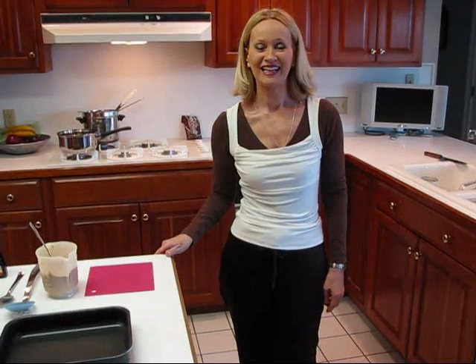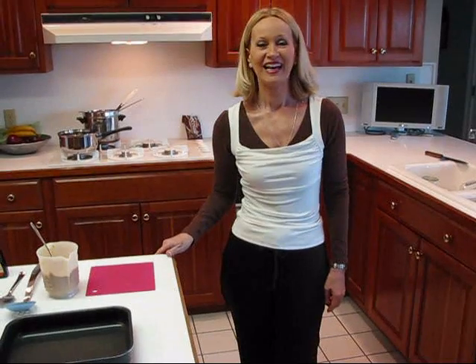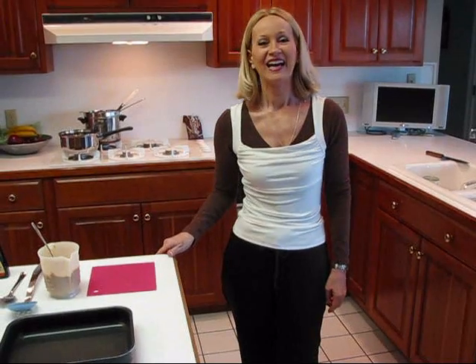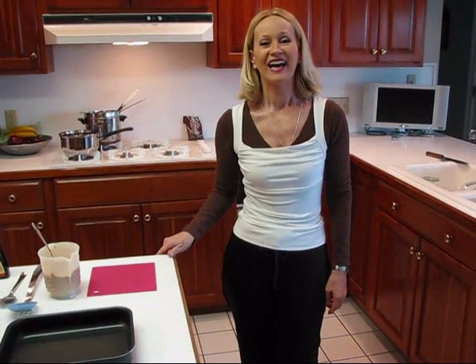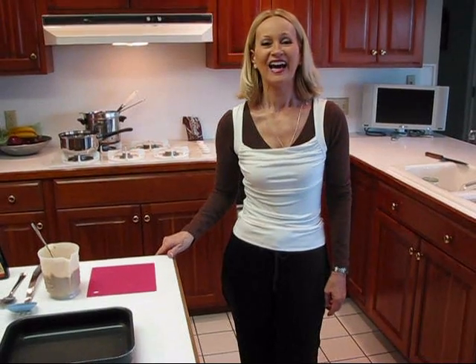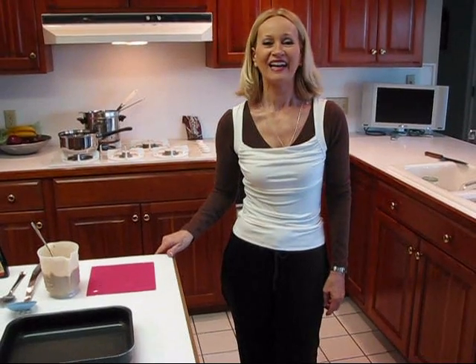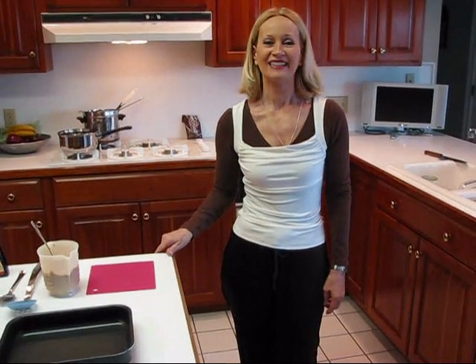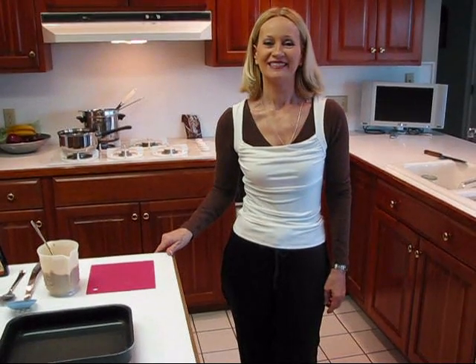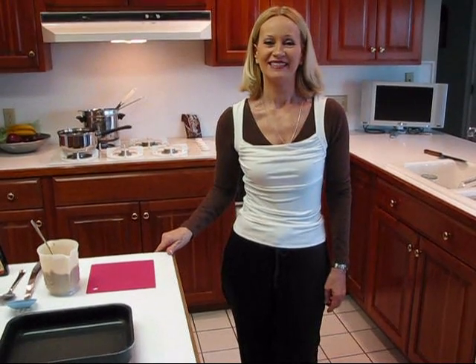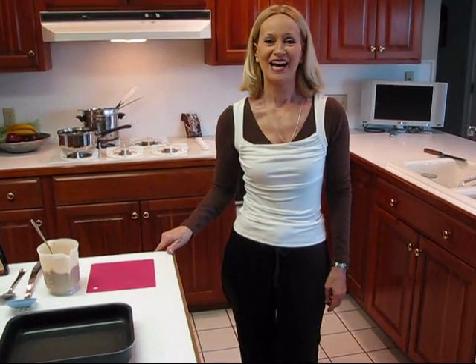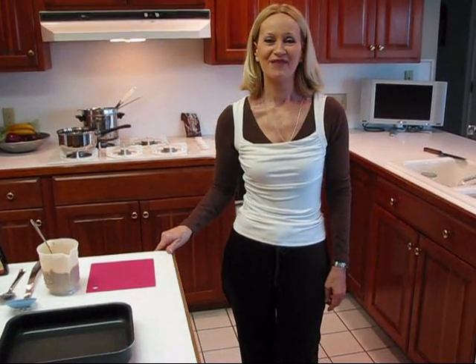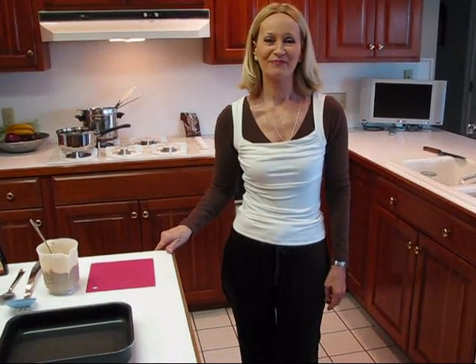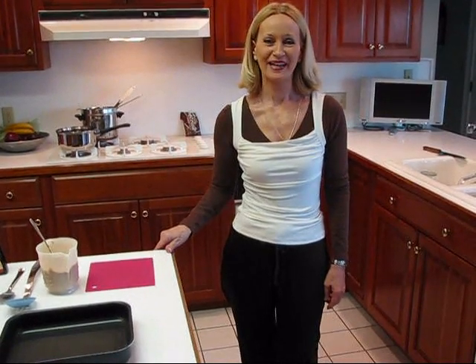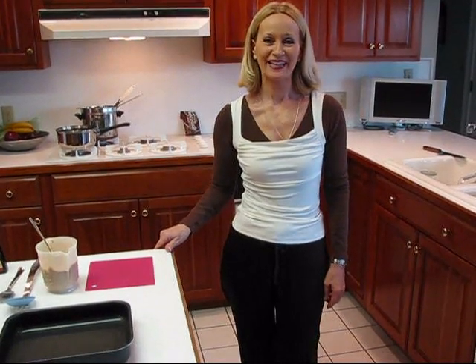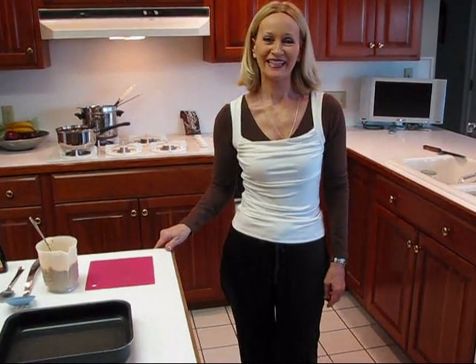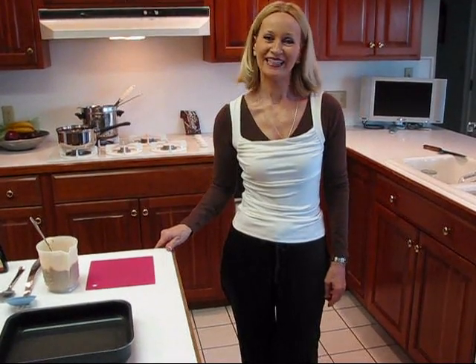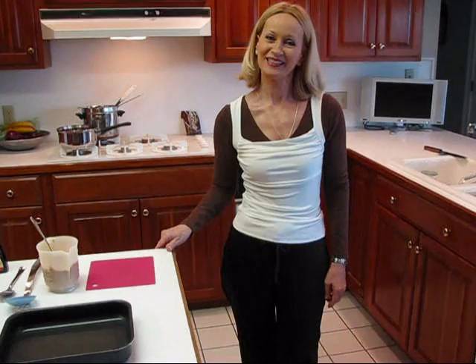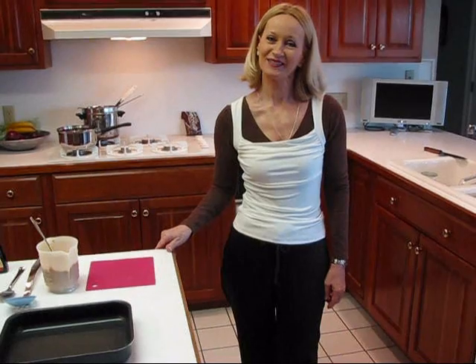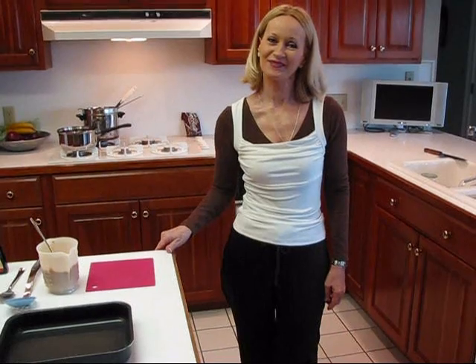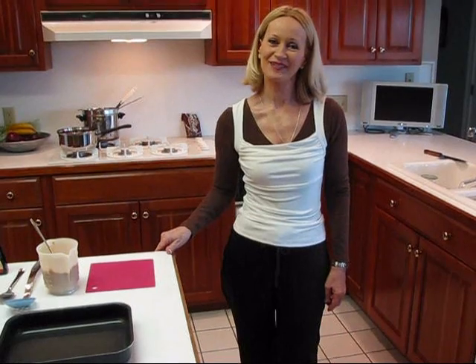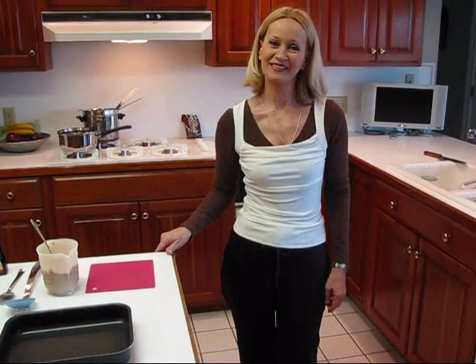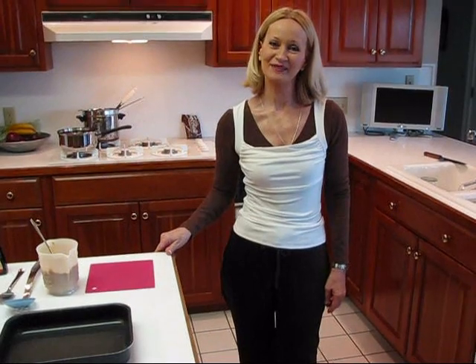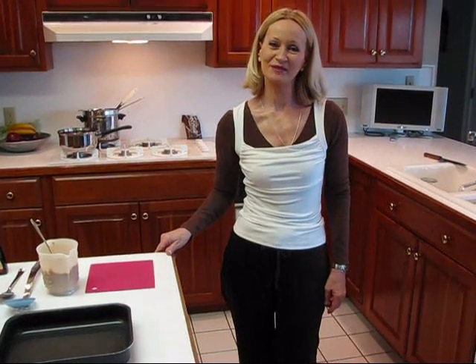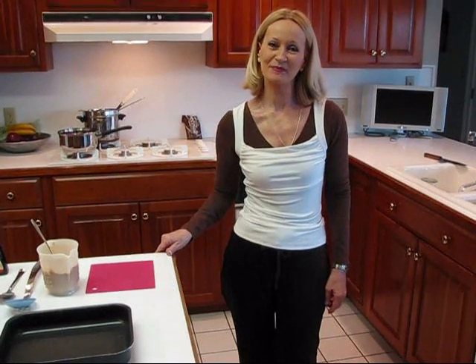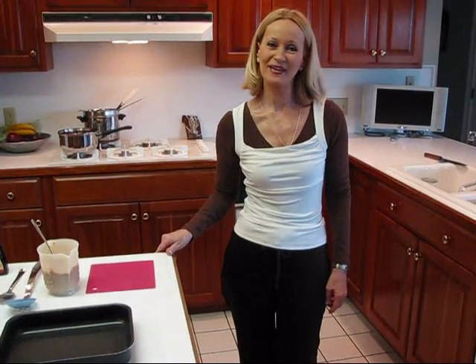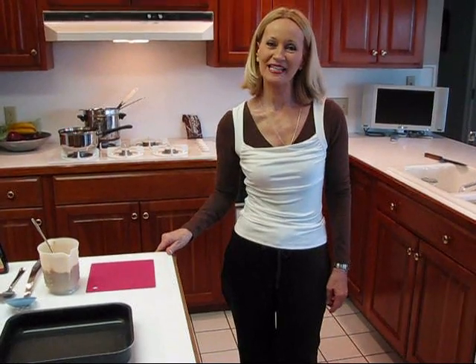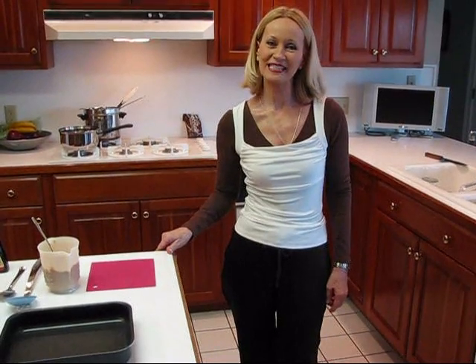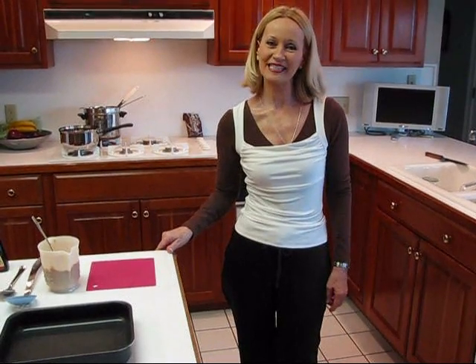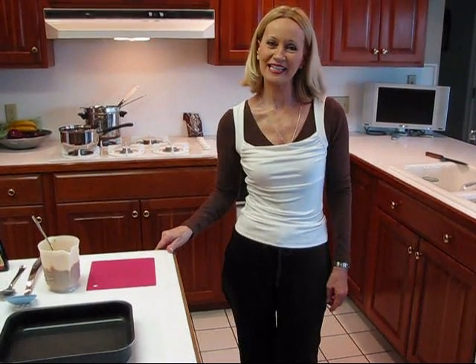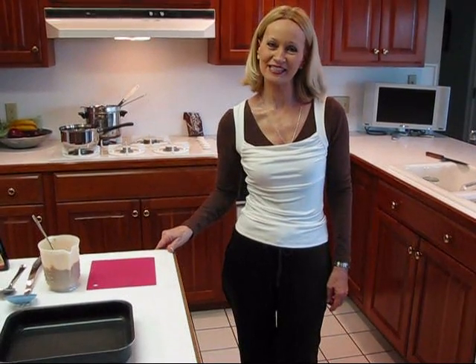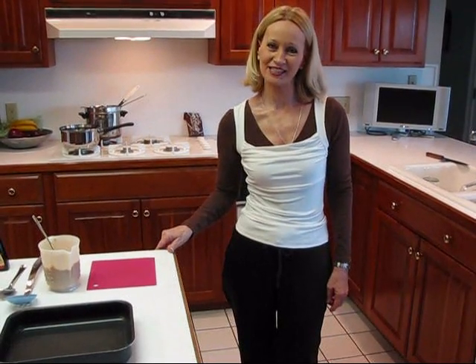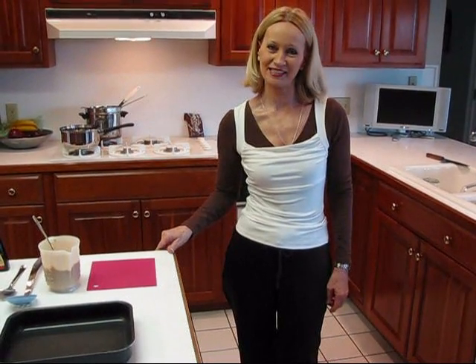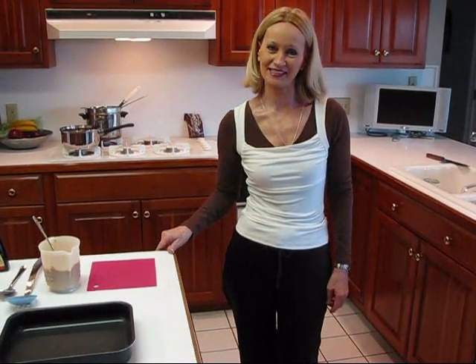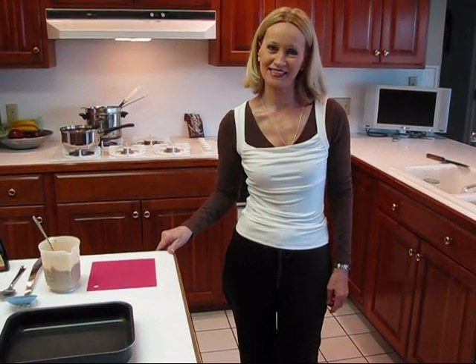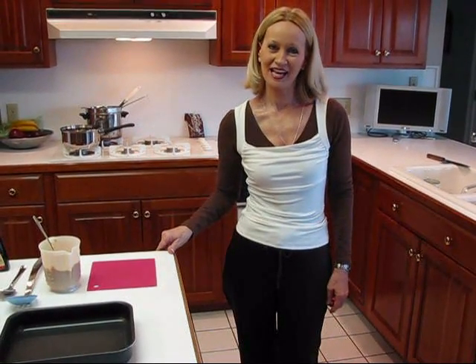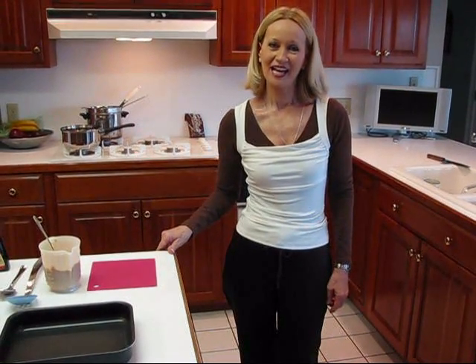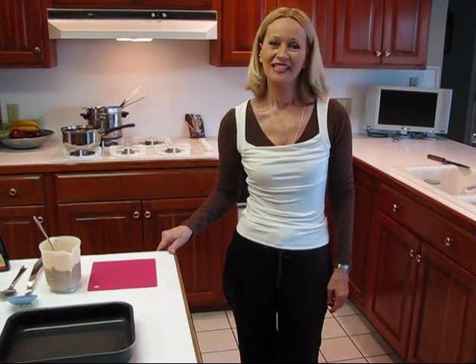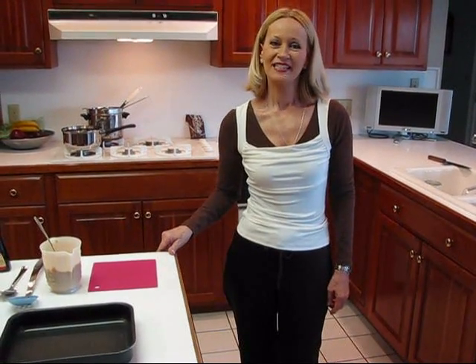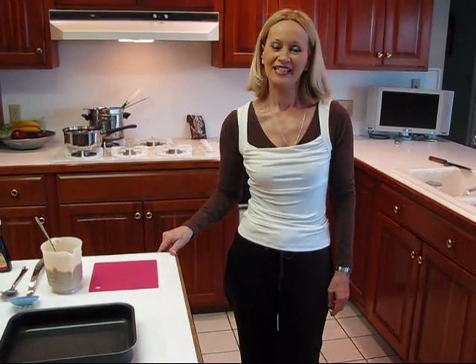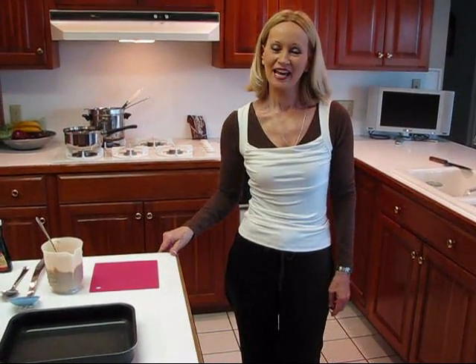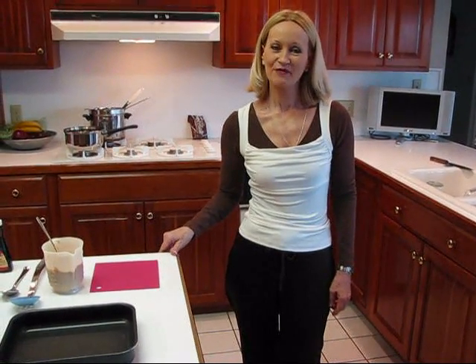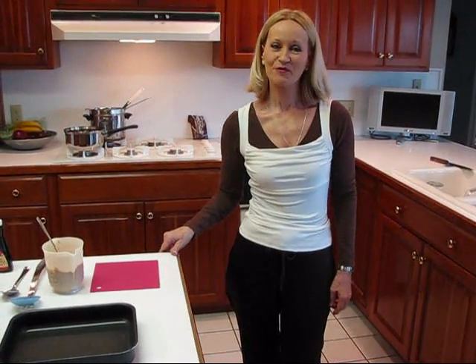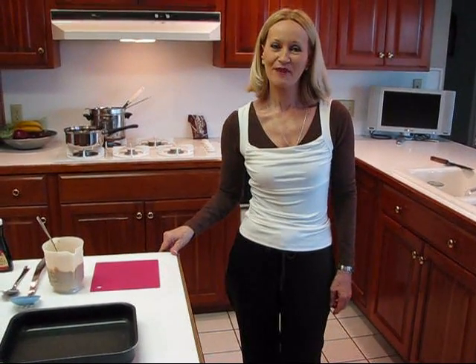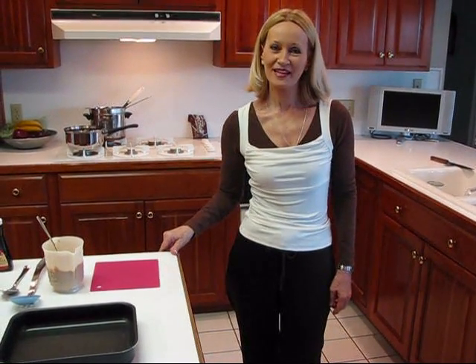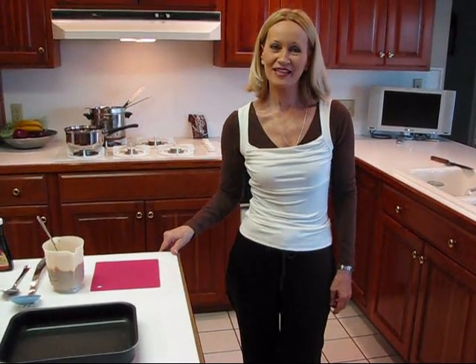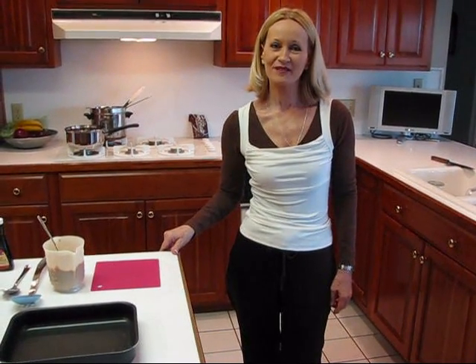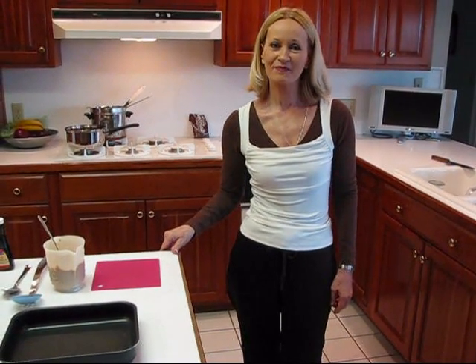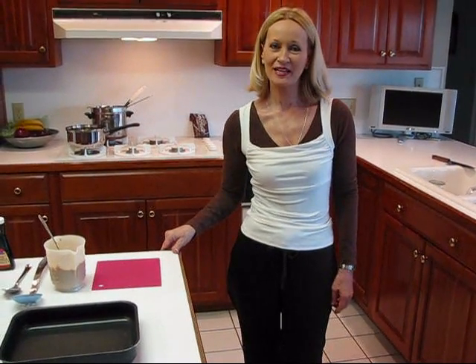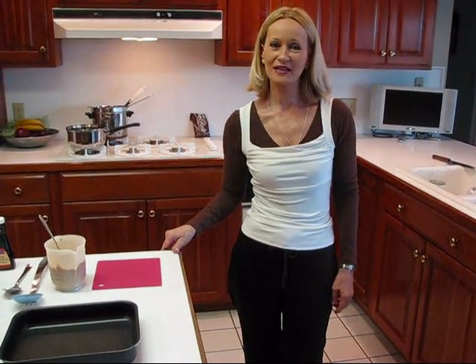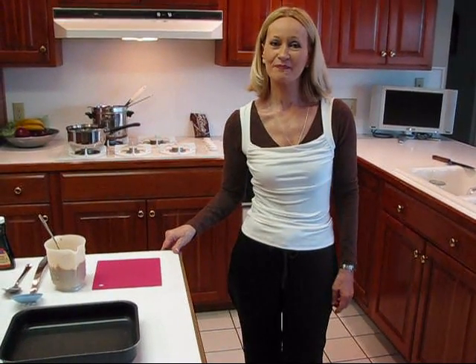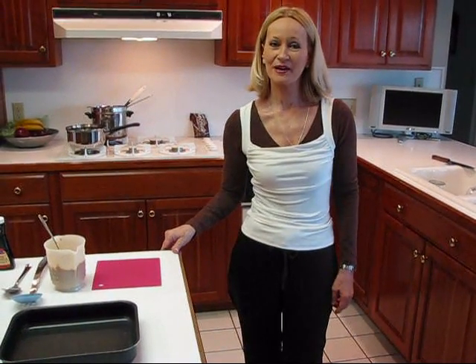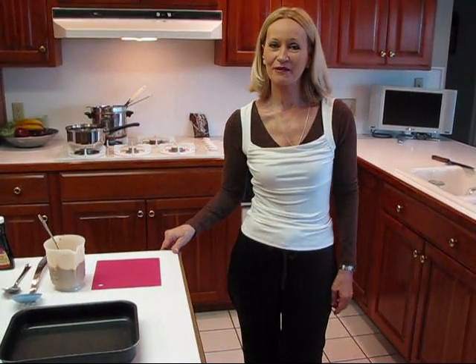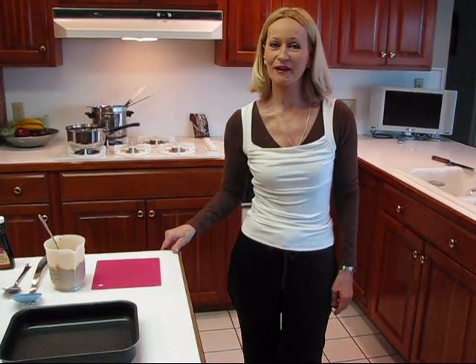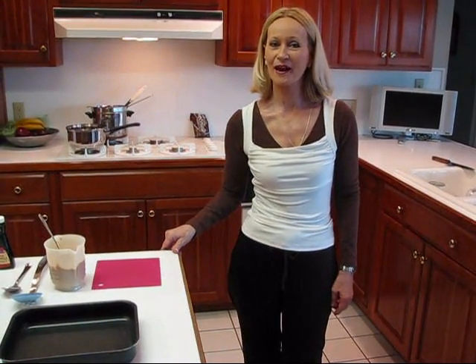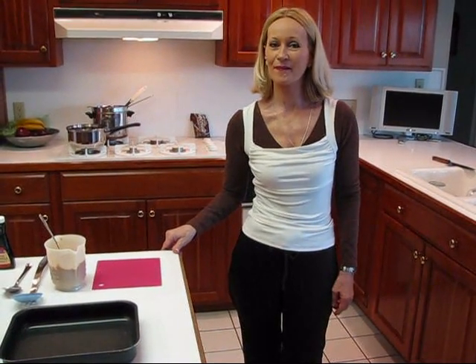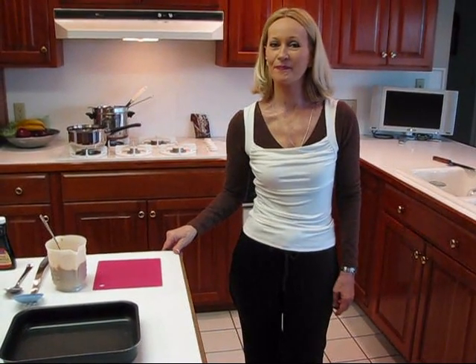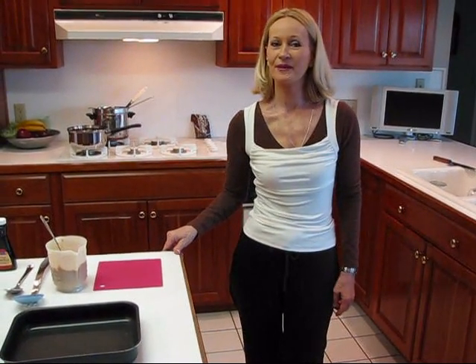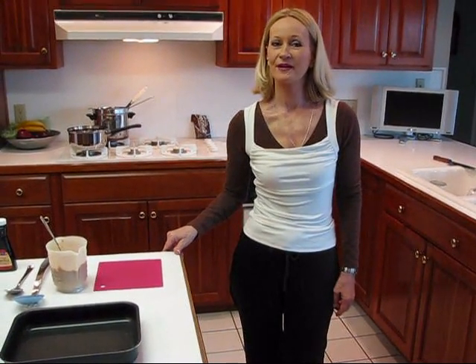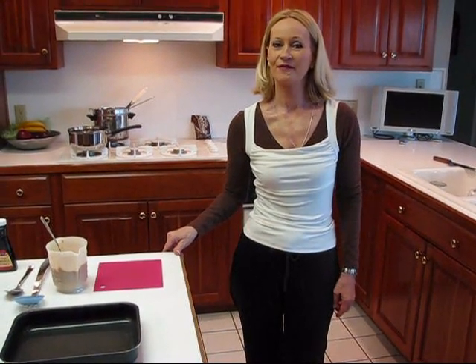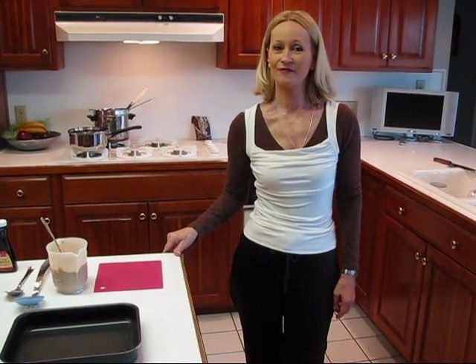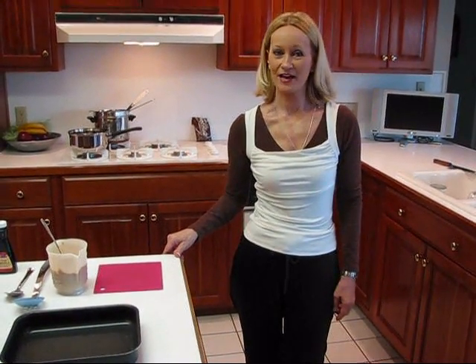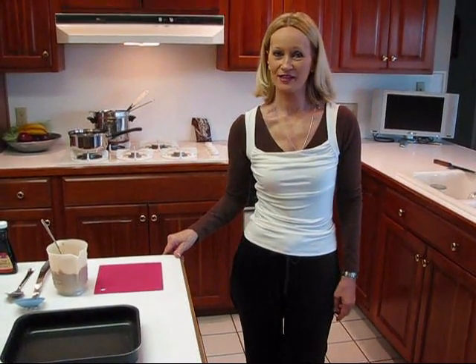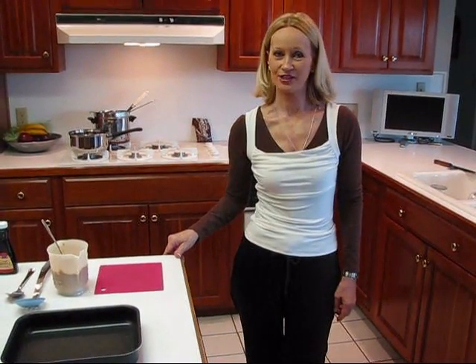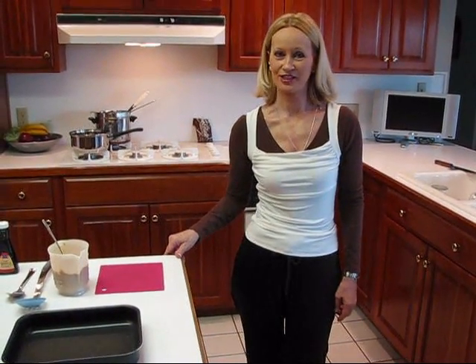Hi, I'm Betty. Welcome to Betty's Kitchen. Today we're making peanut butter cup fudge.